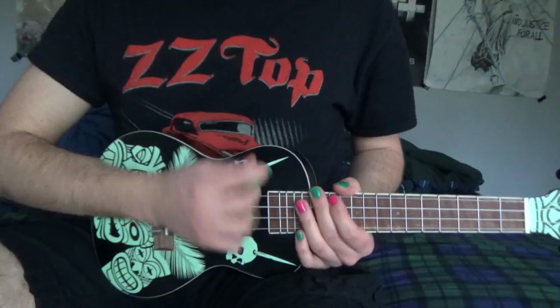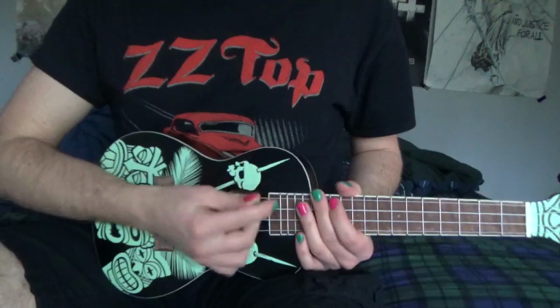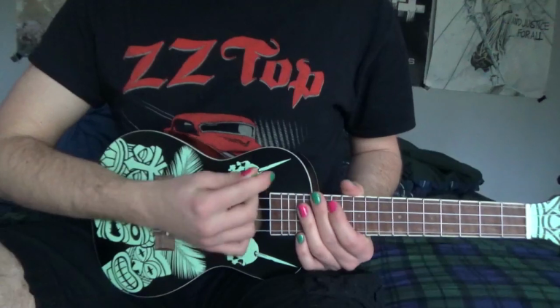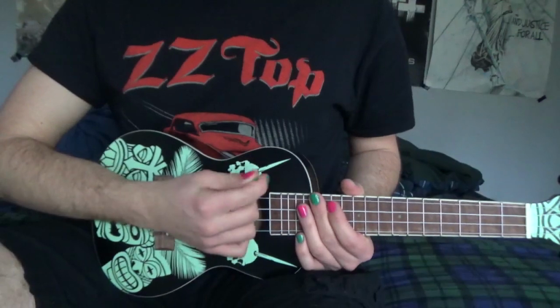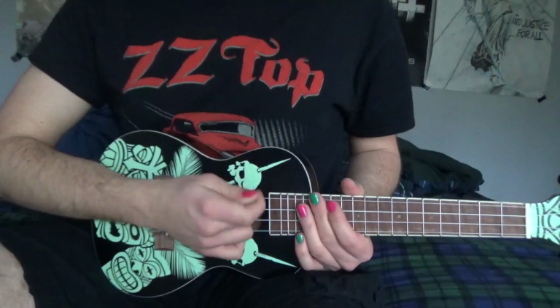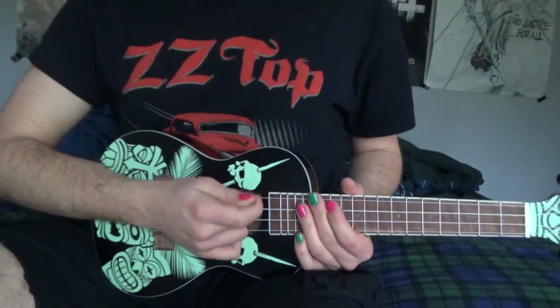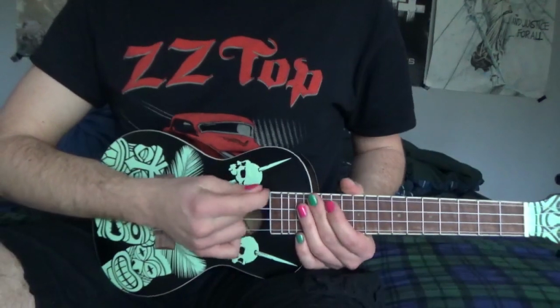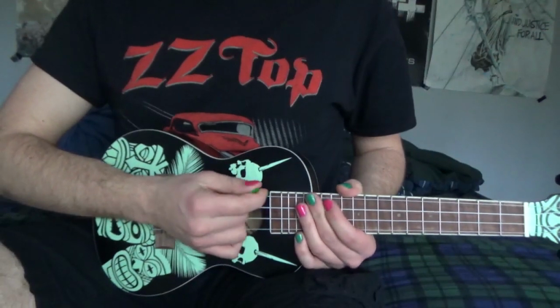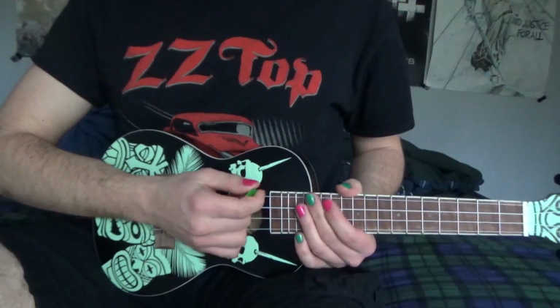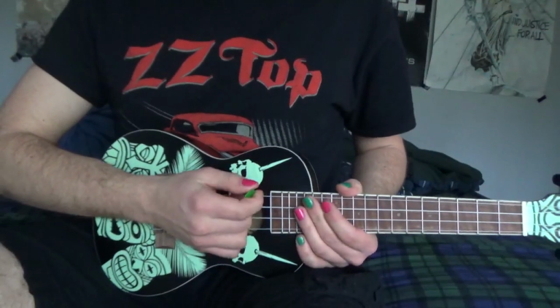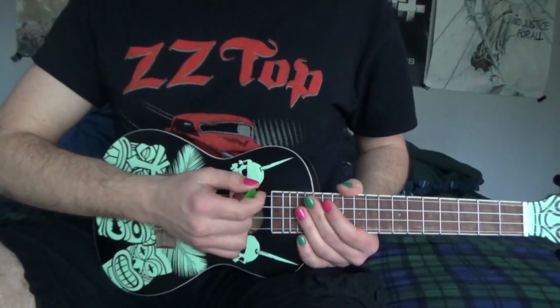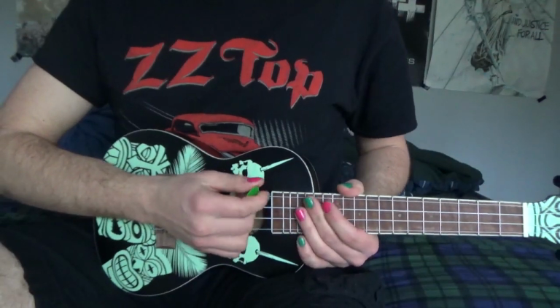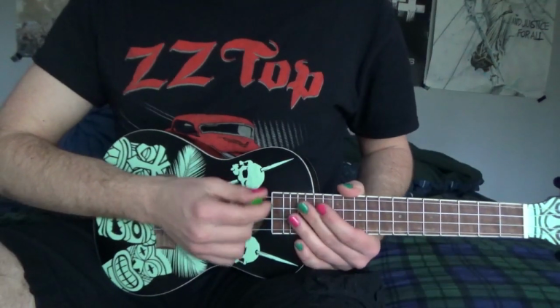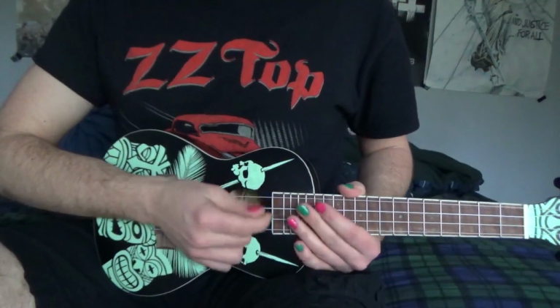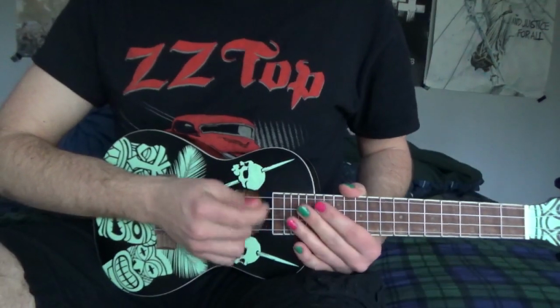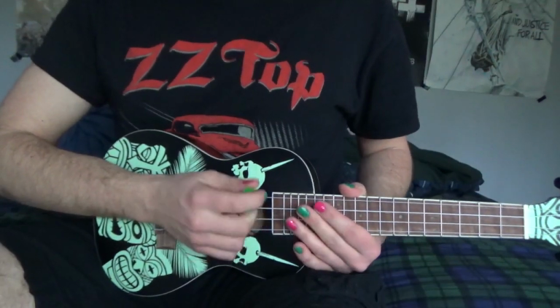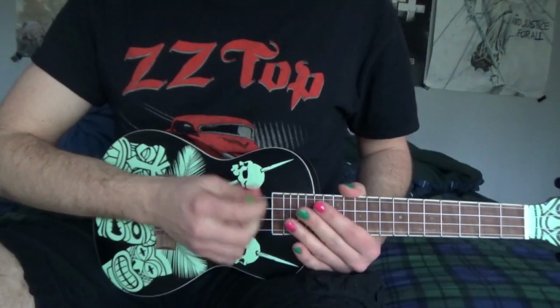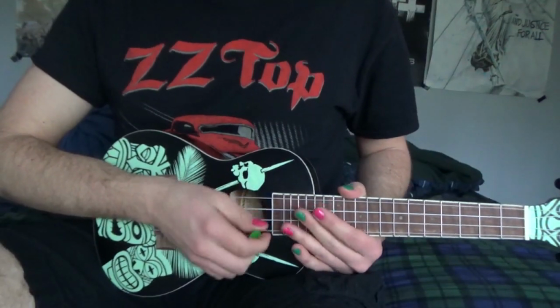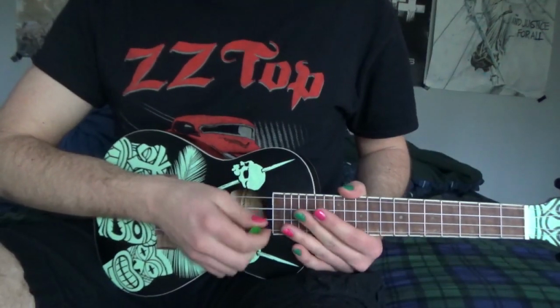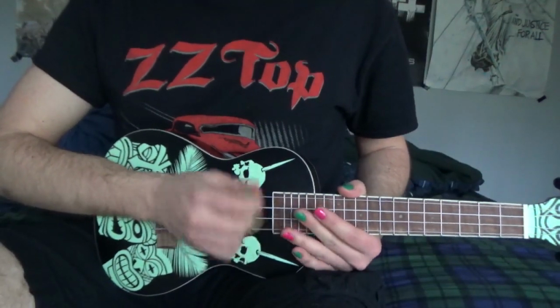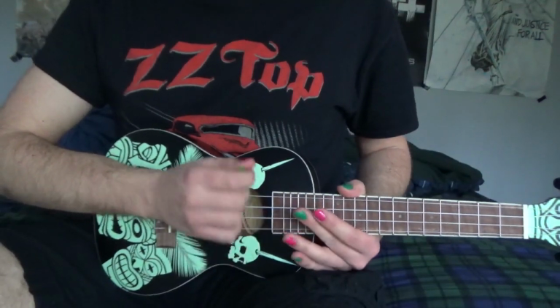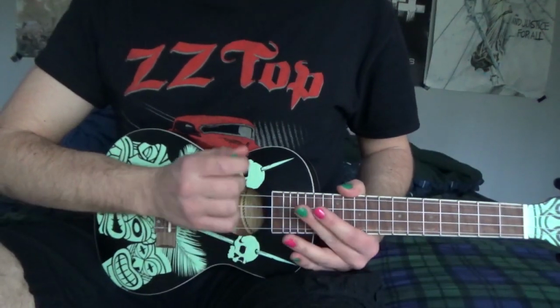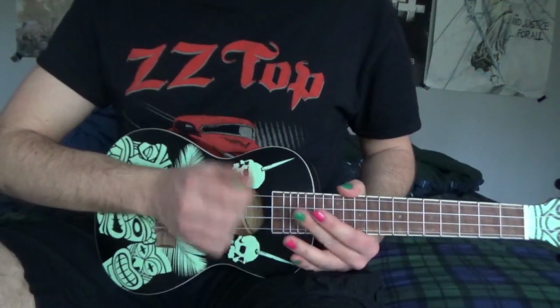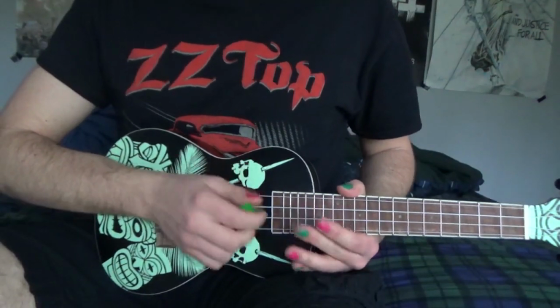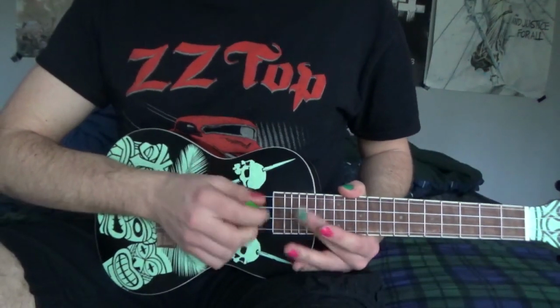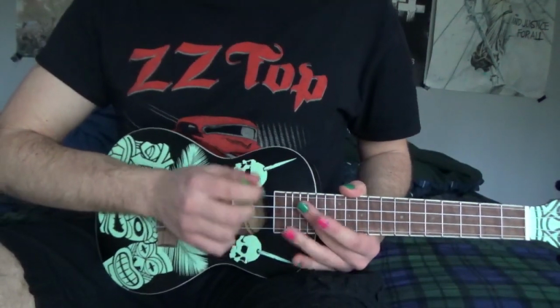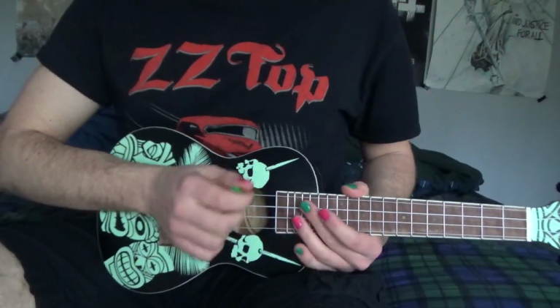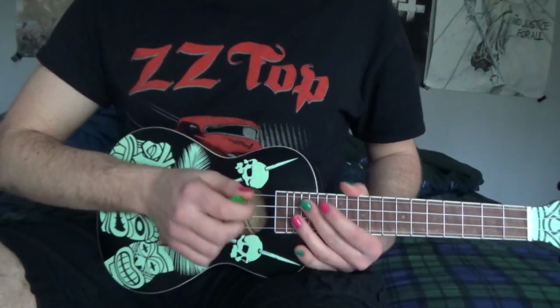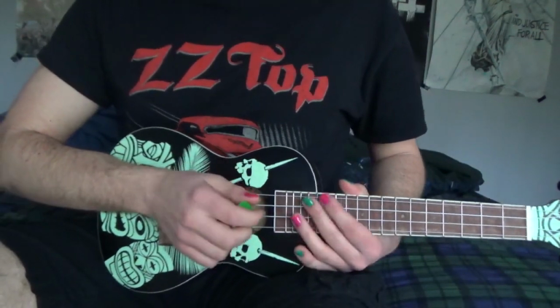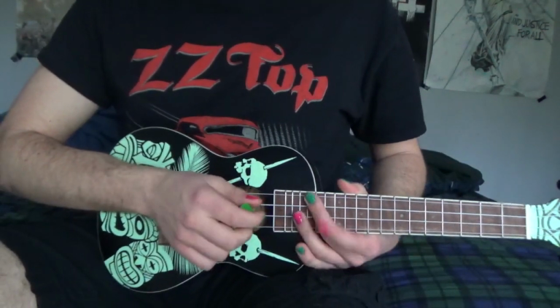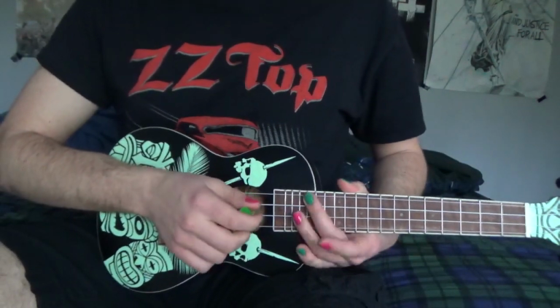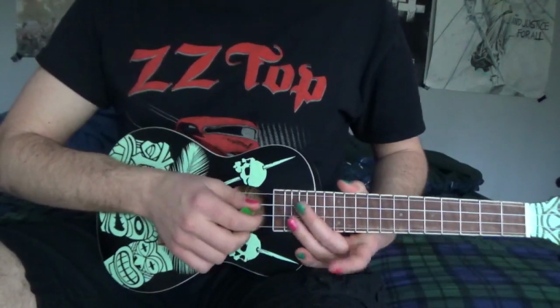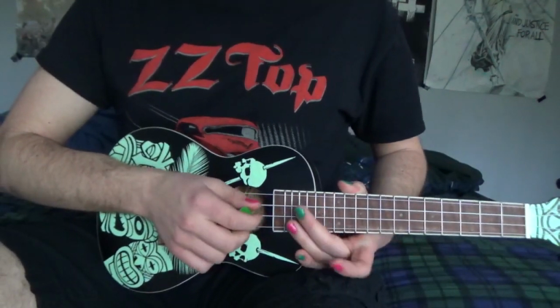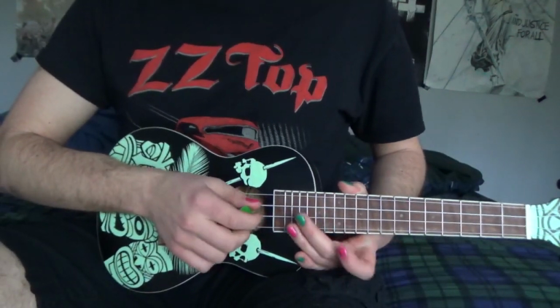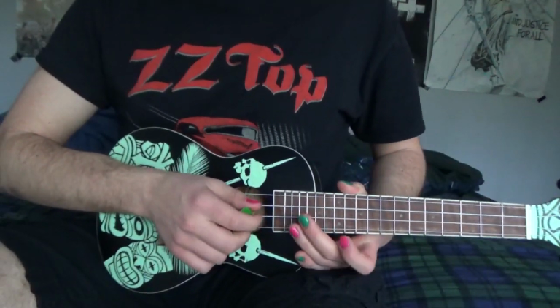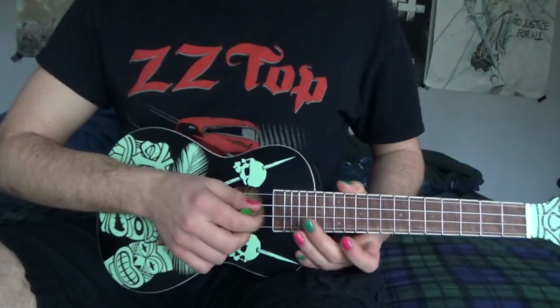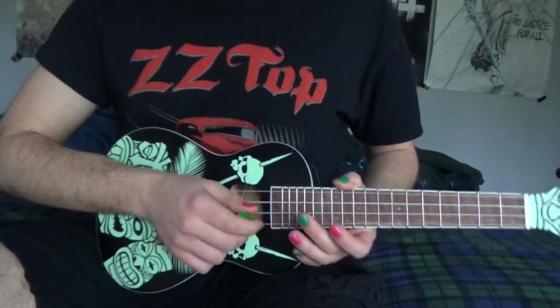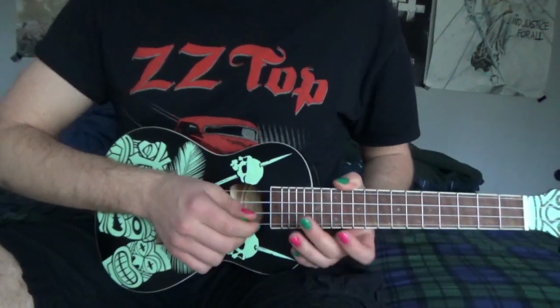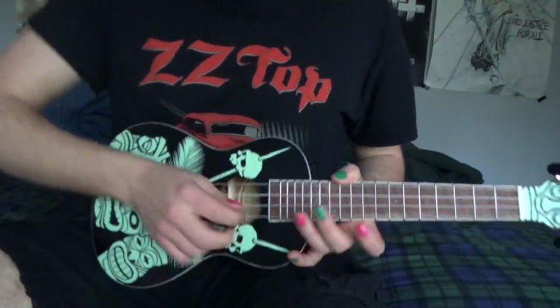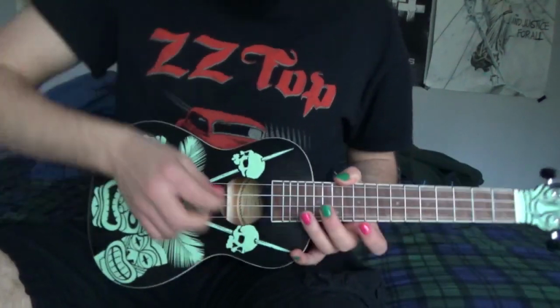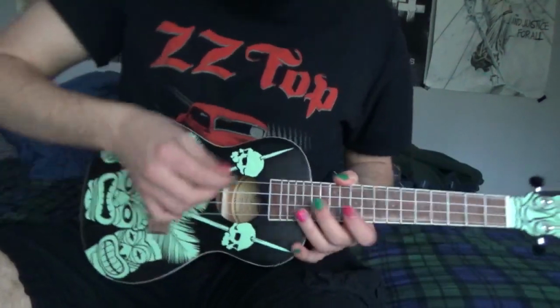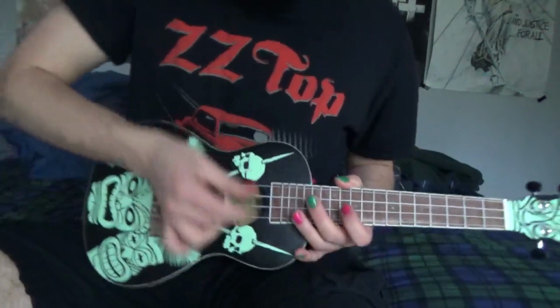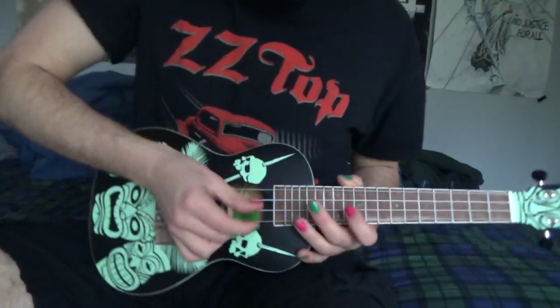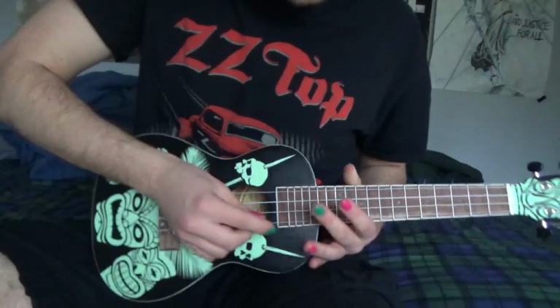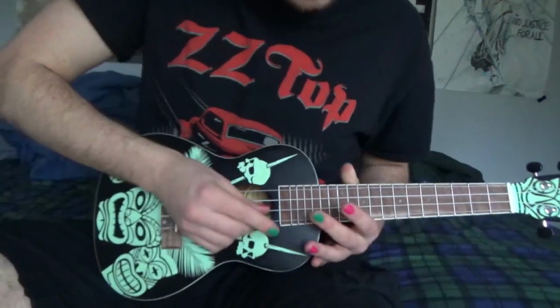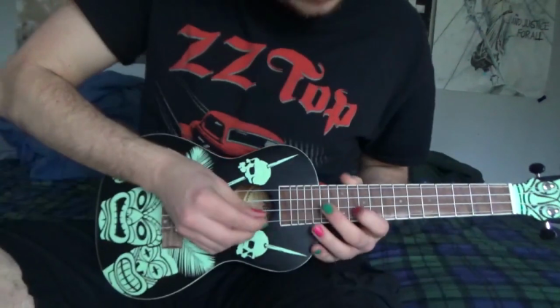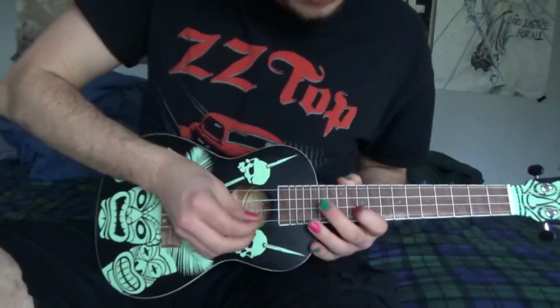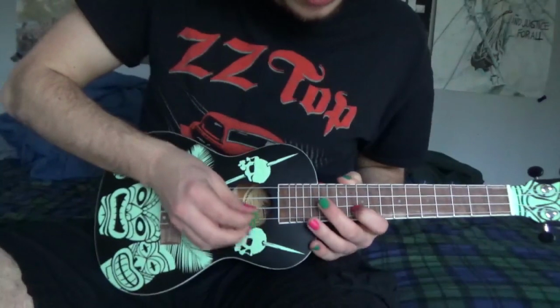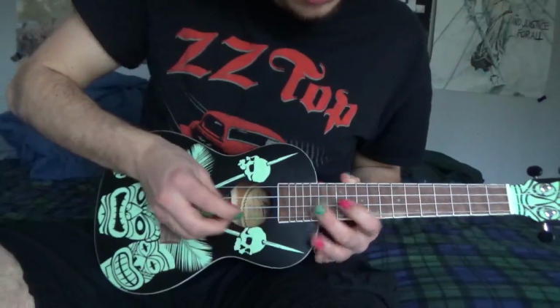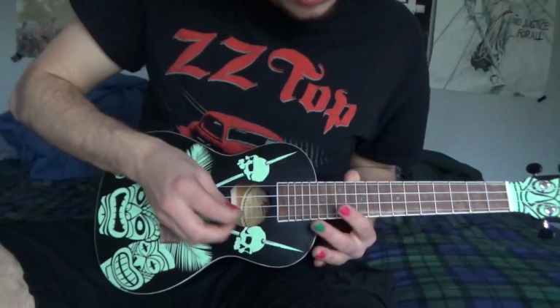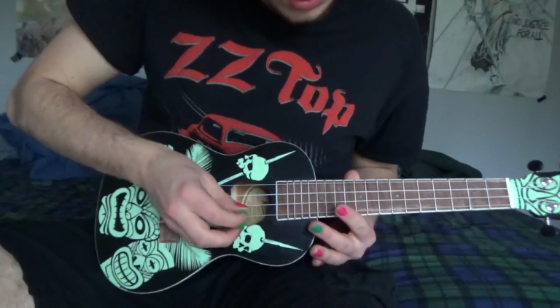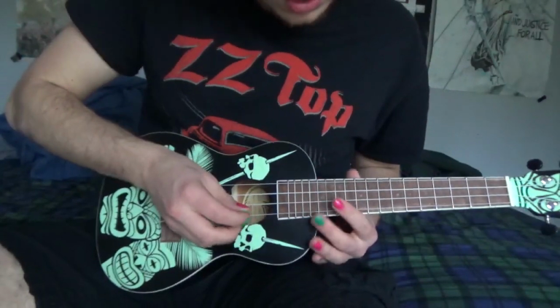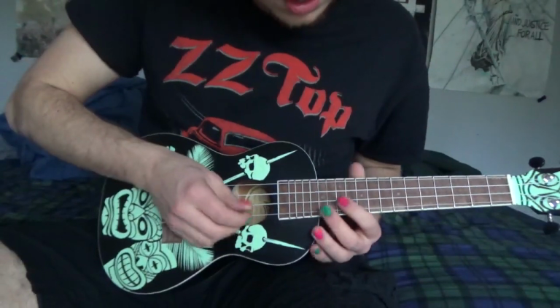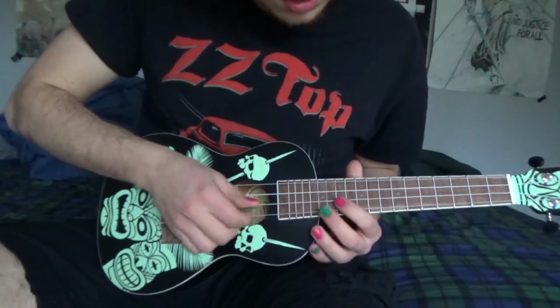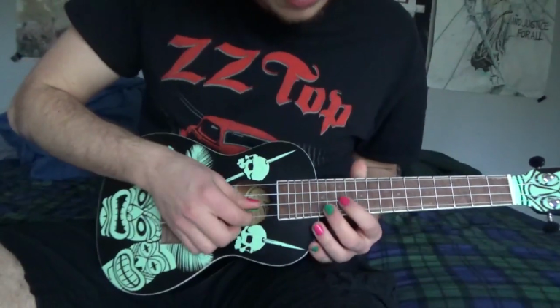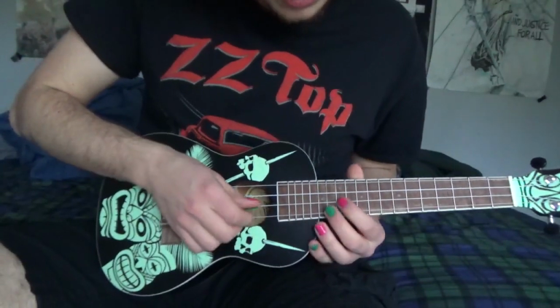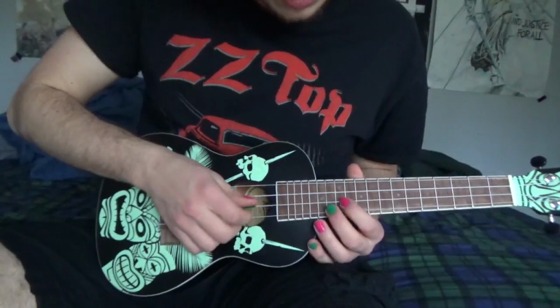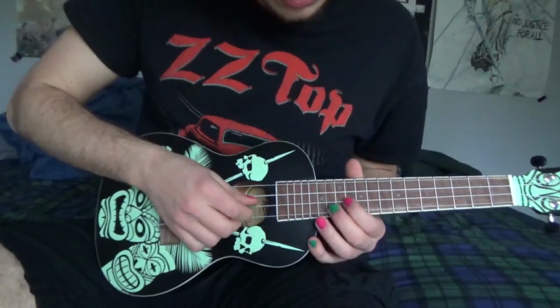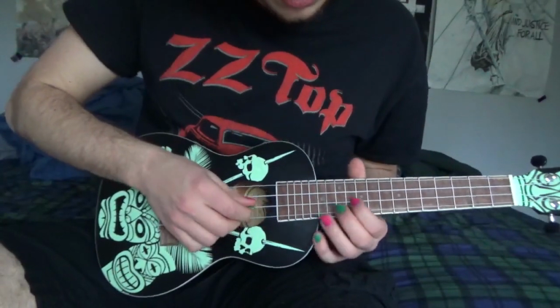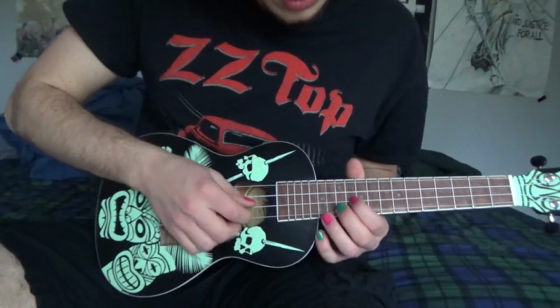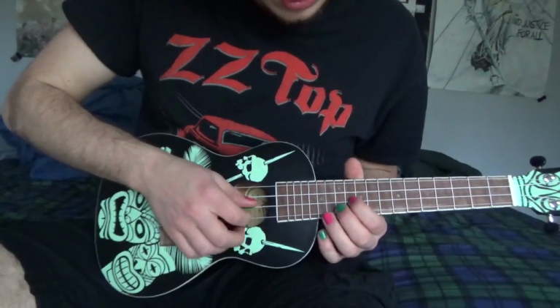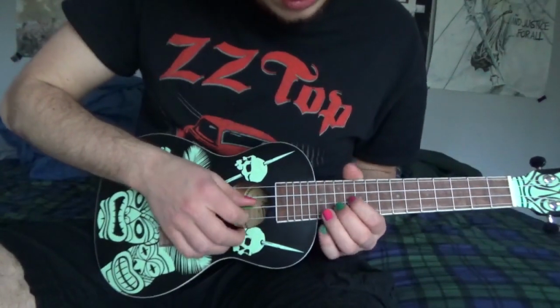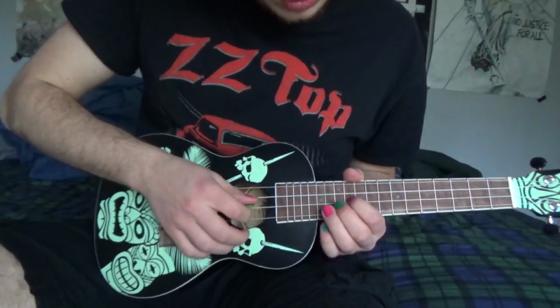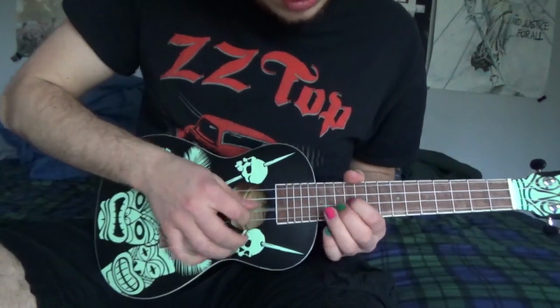In this video I'm going to teach you how to play the Monsters Inc theme song on the ukulele. So the introduction of the song is going to sound like this.